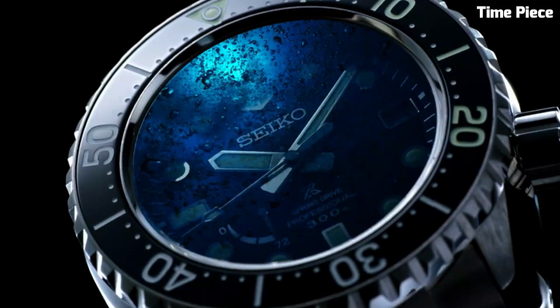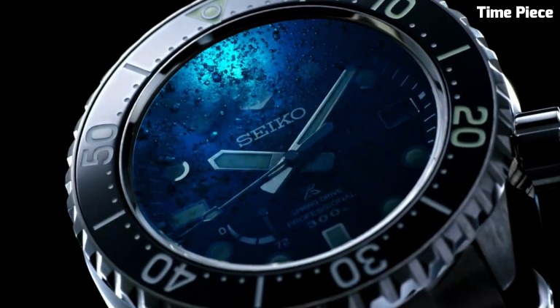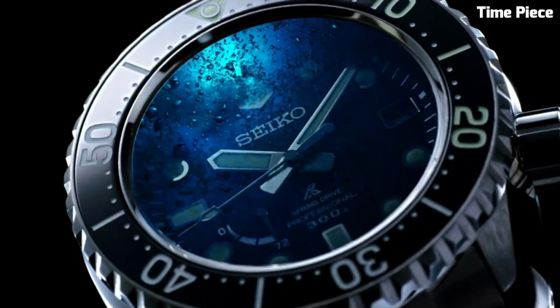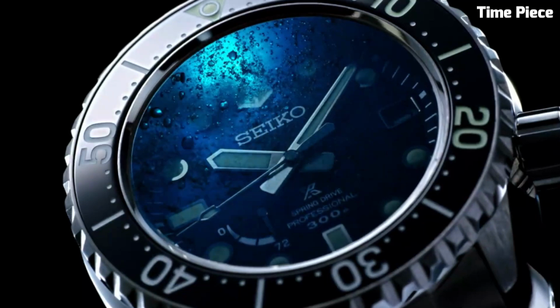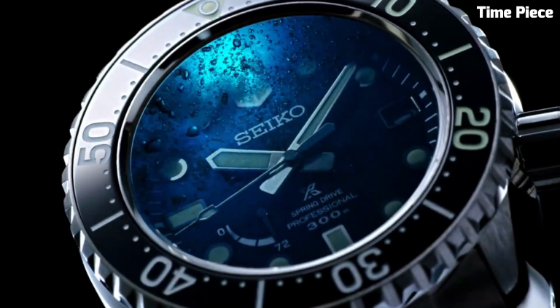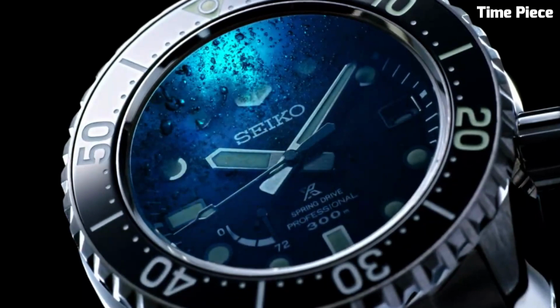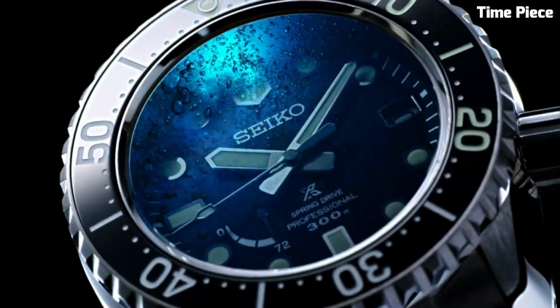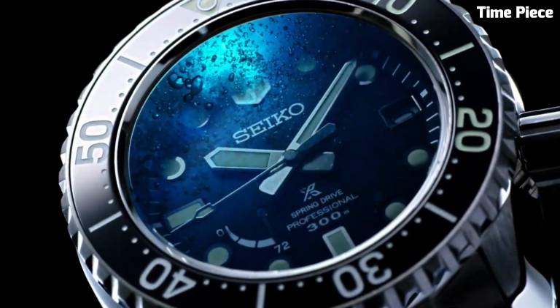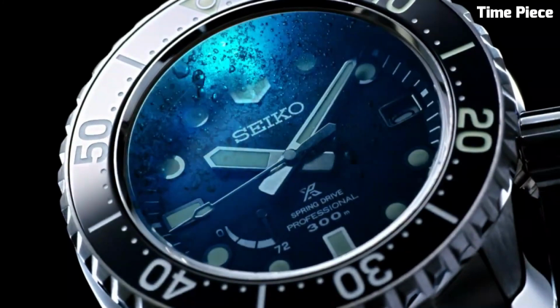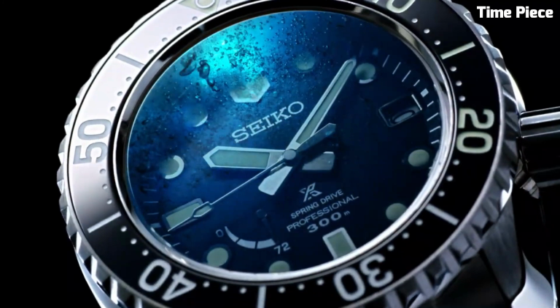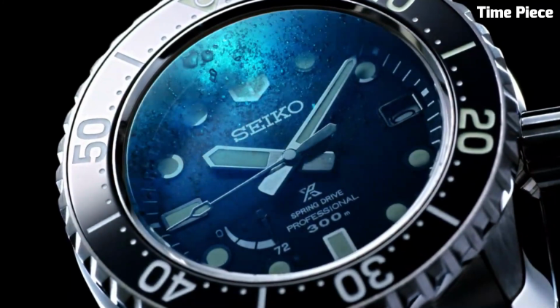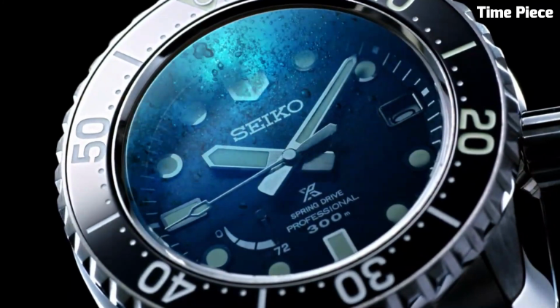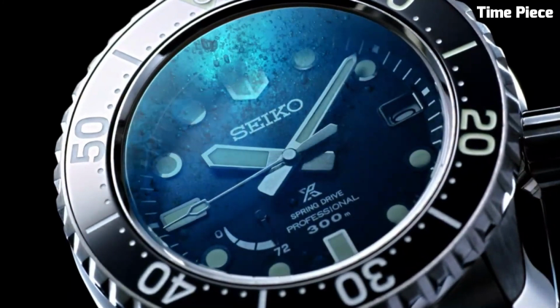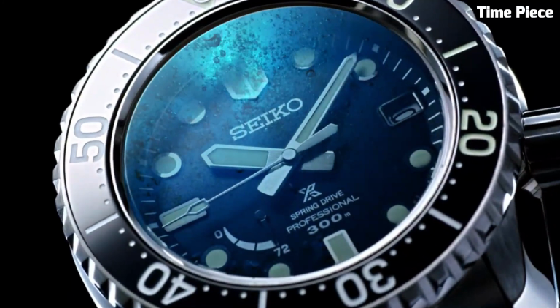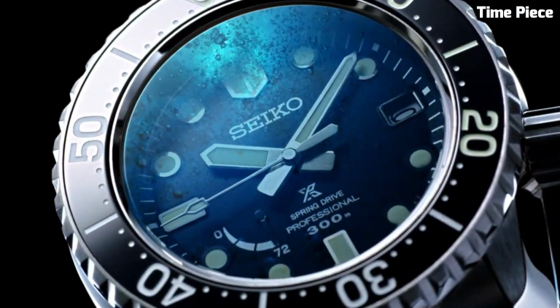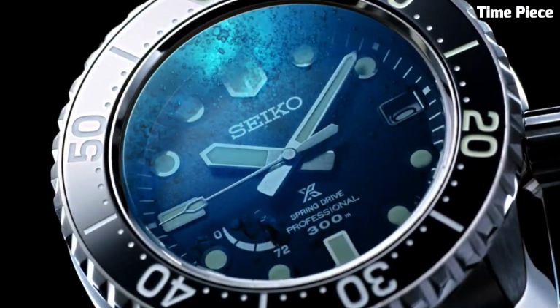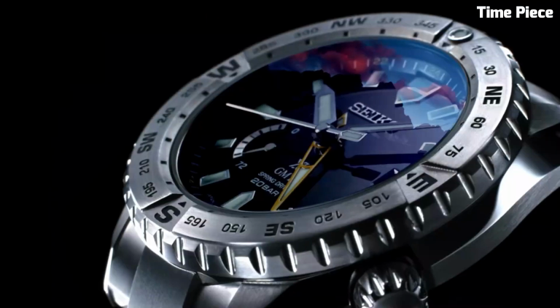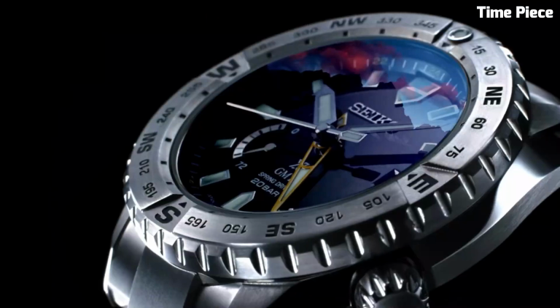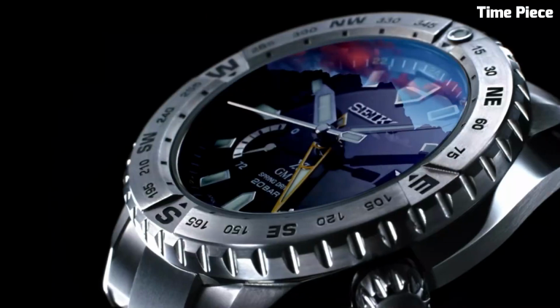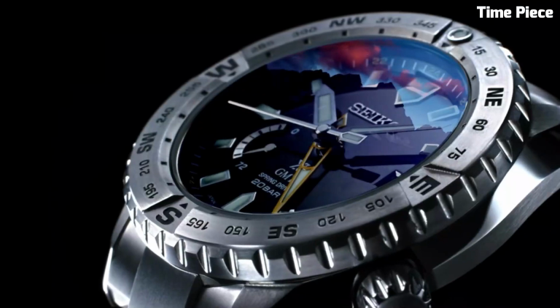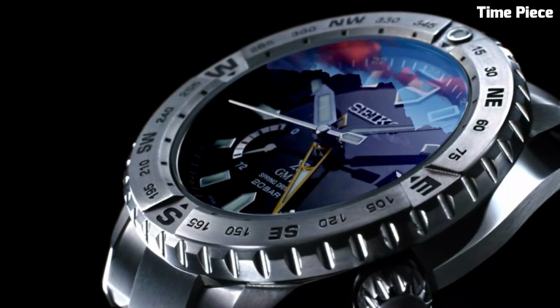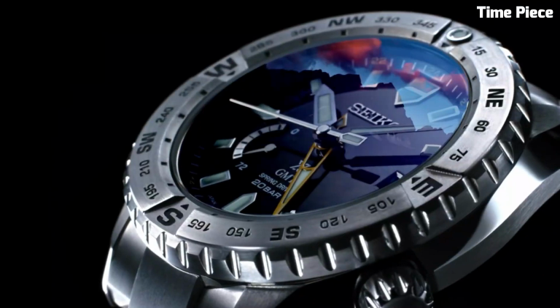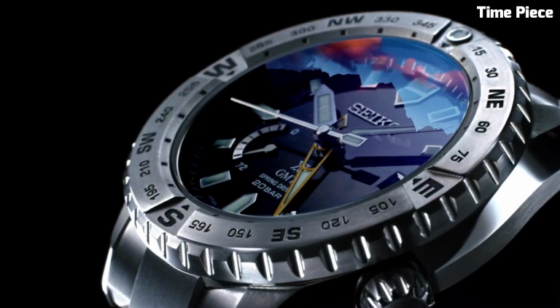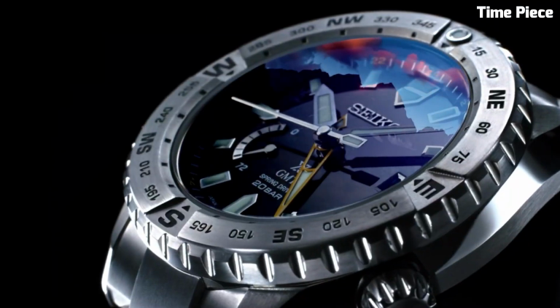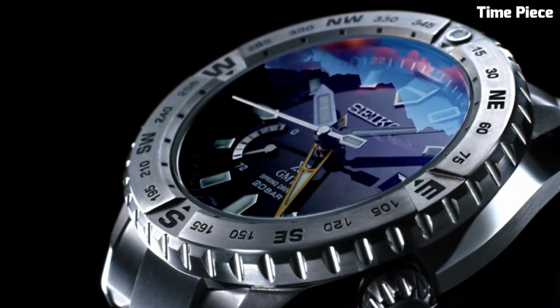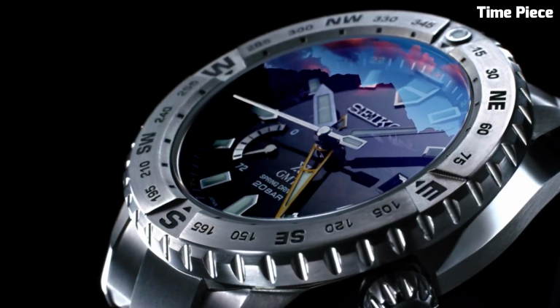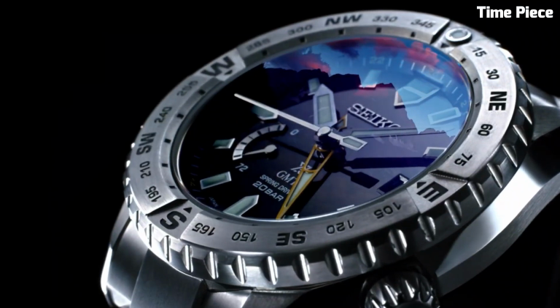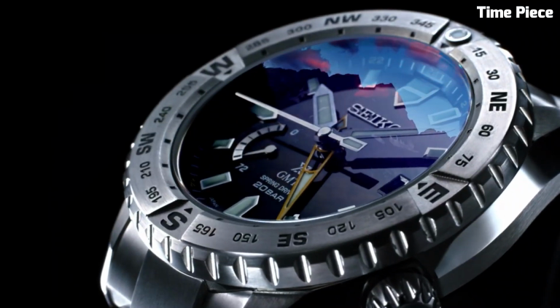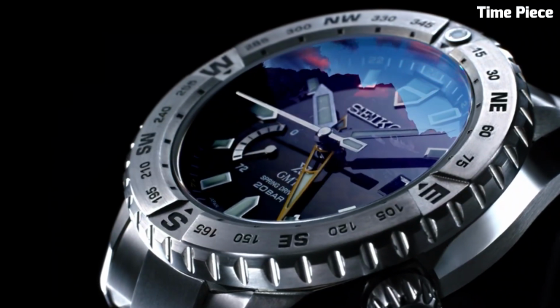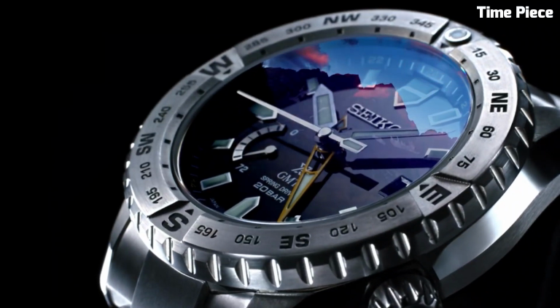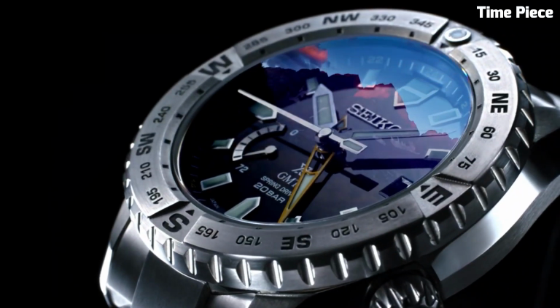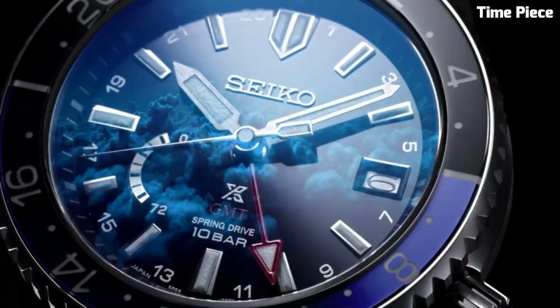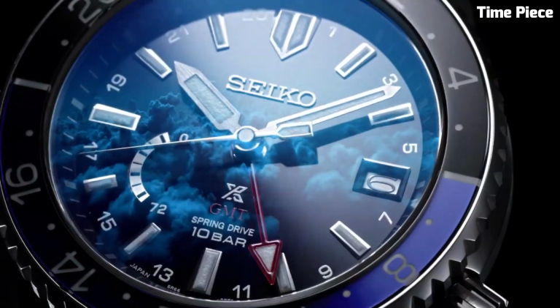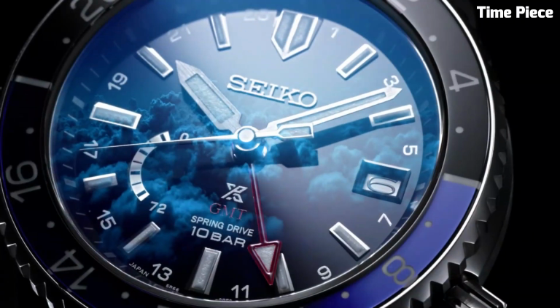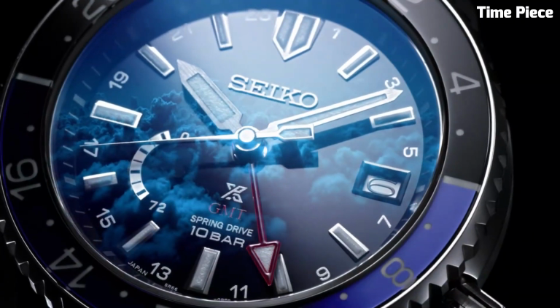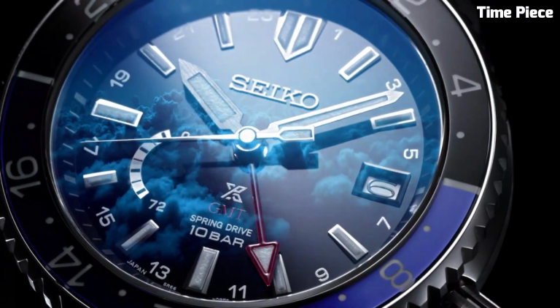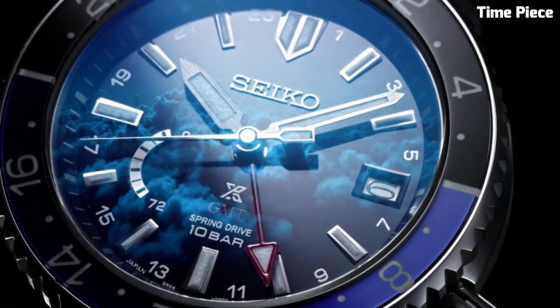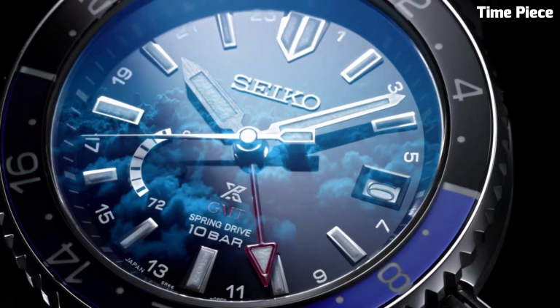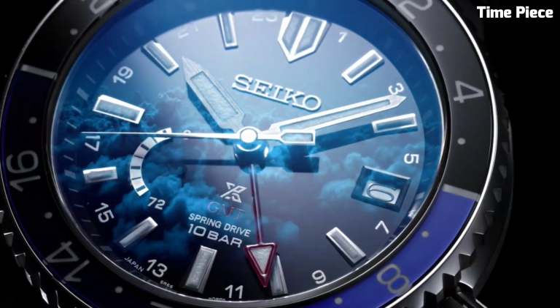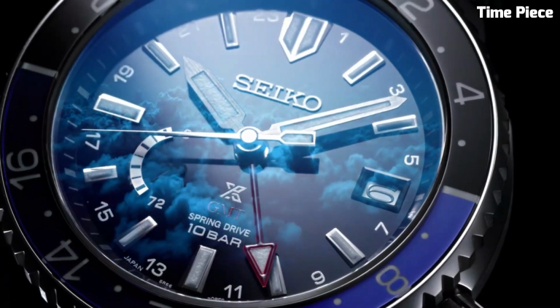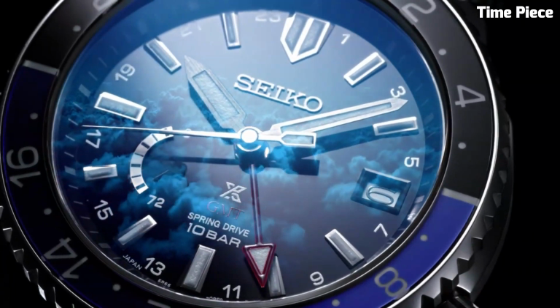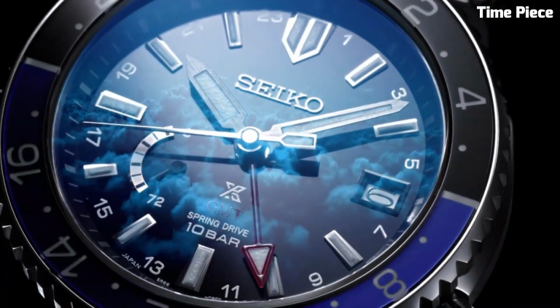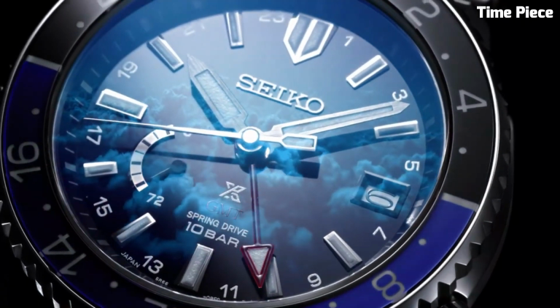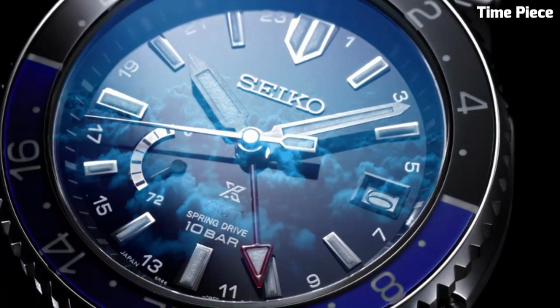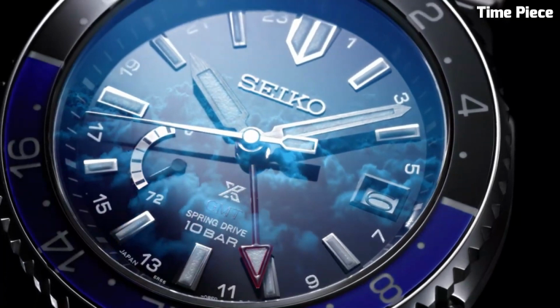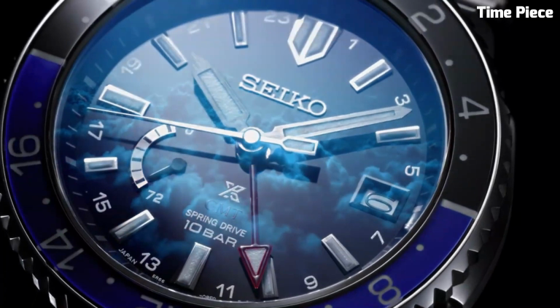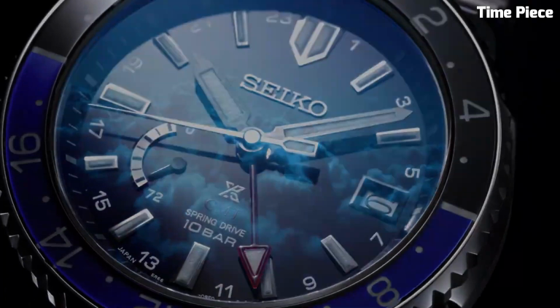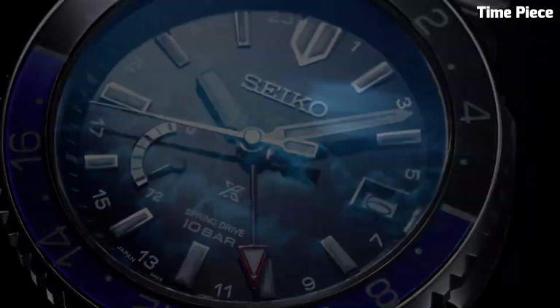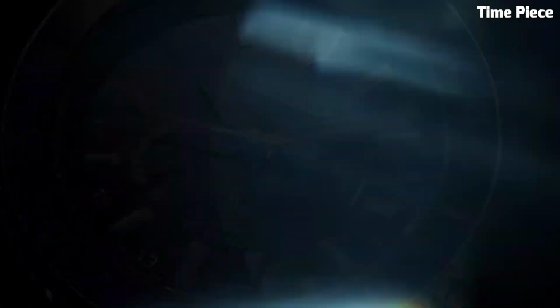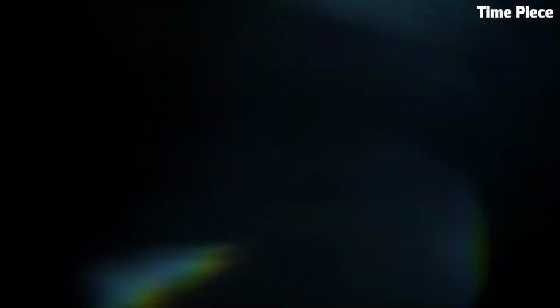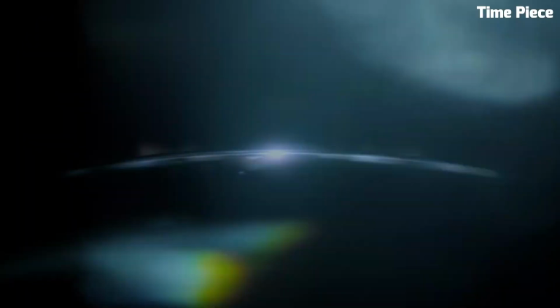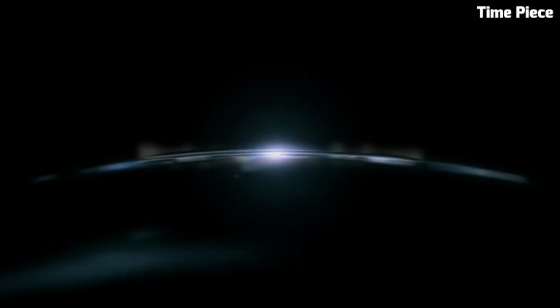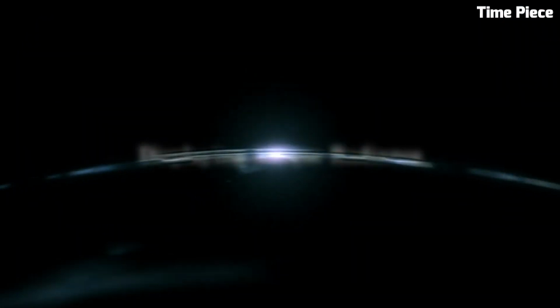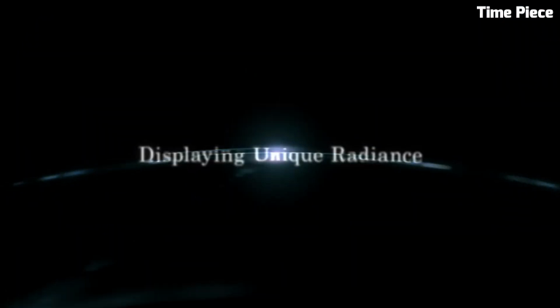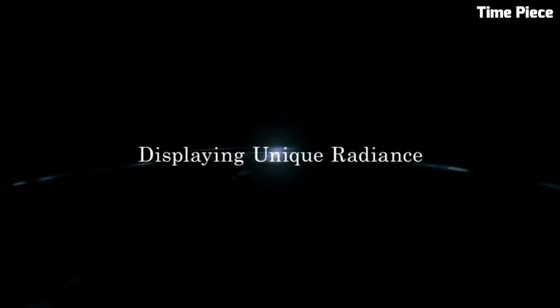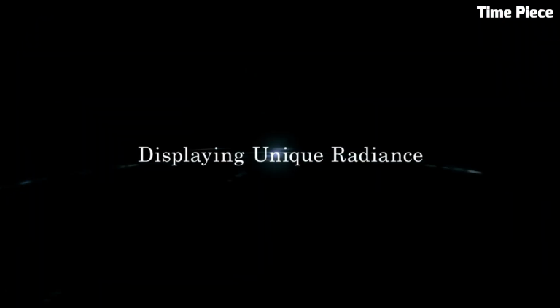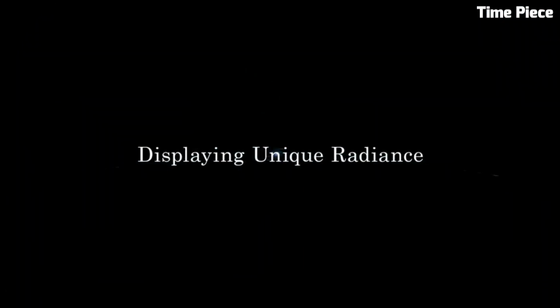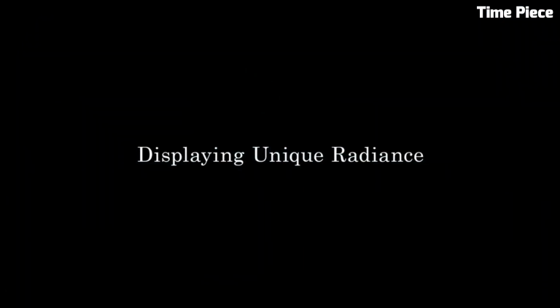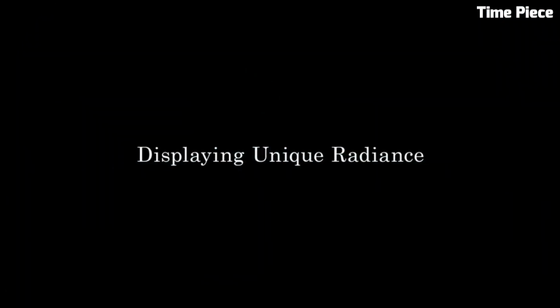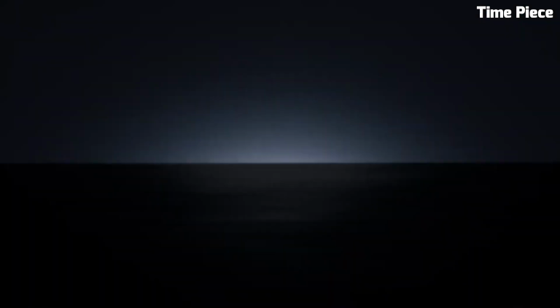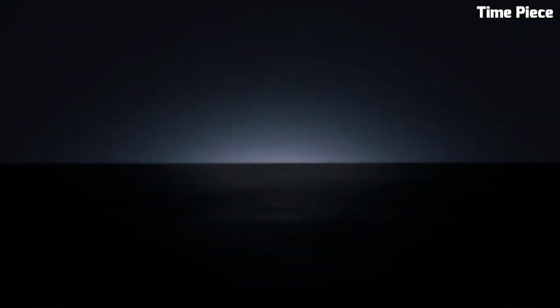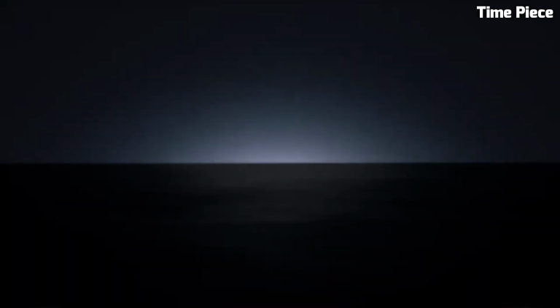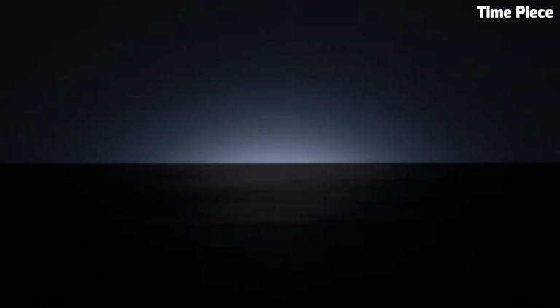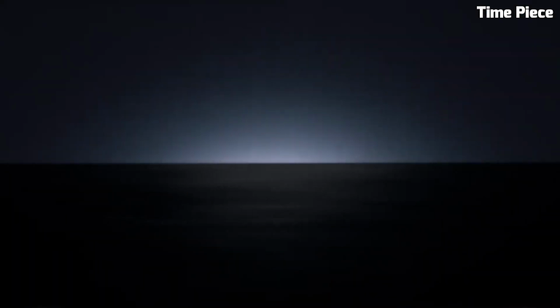Hello, guys! Are you looking for the great Seiko watches for men? These are the best Seiko watches we found so far.